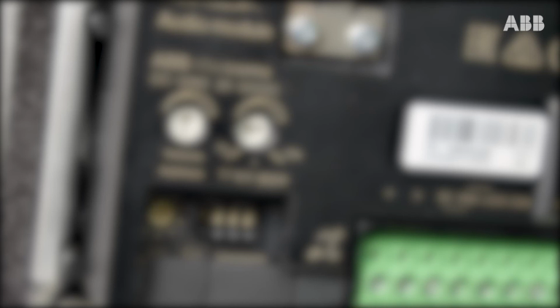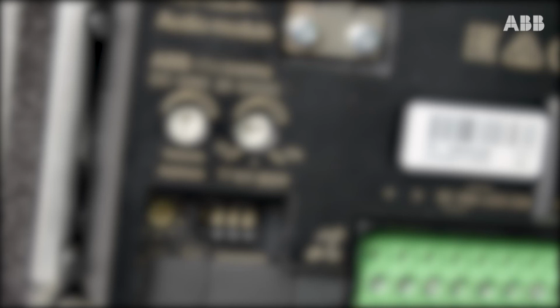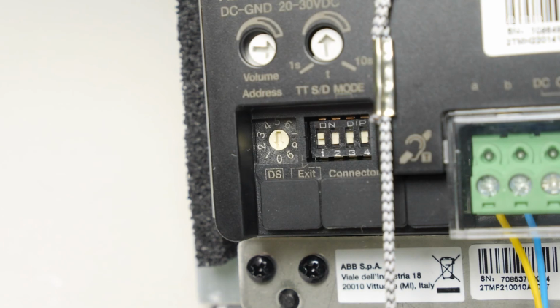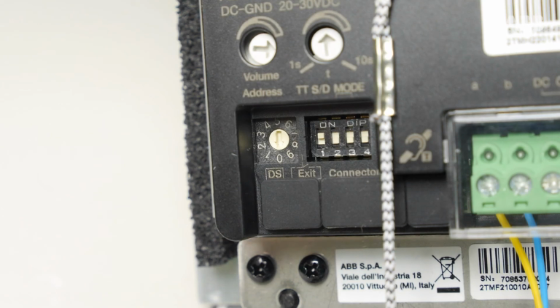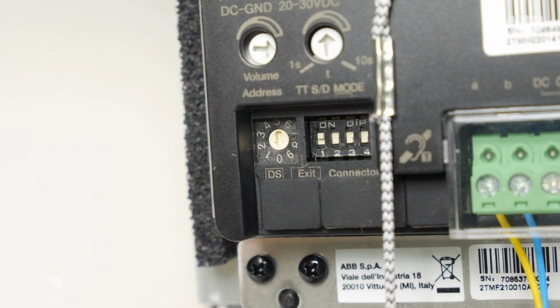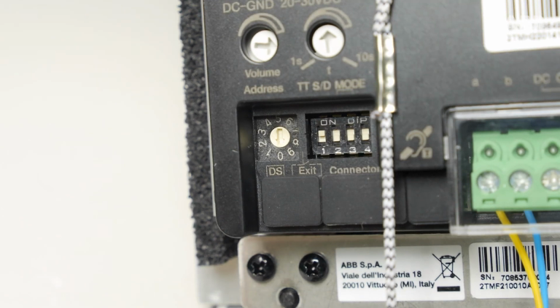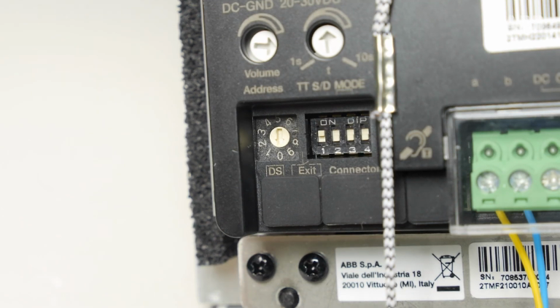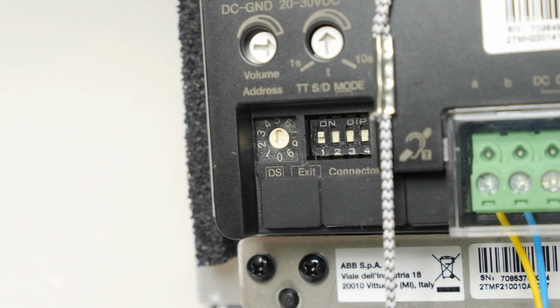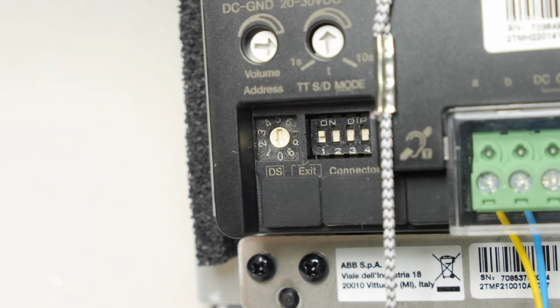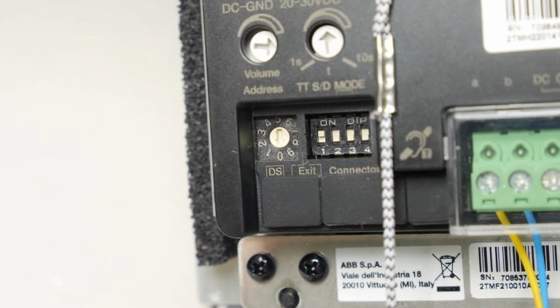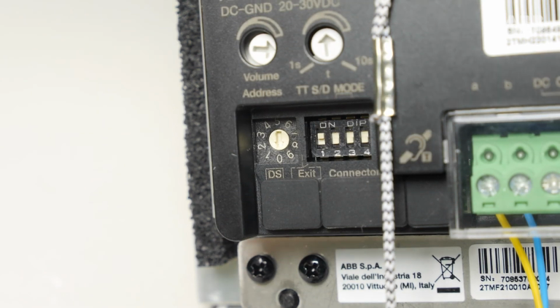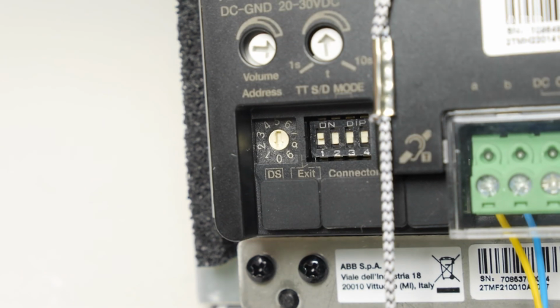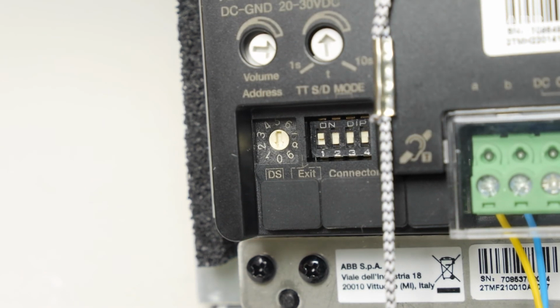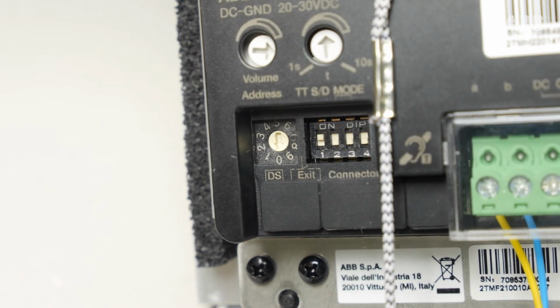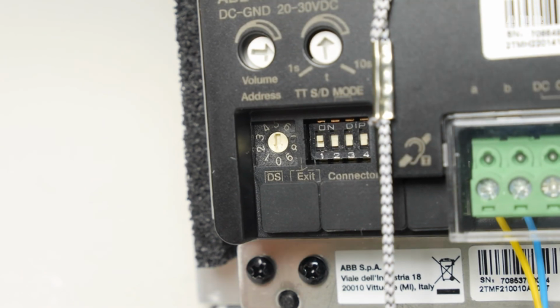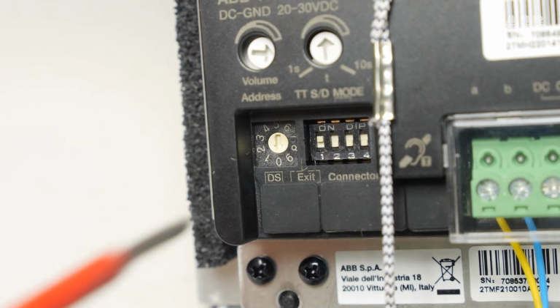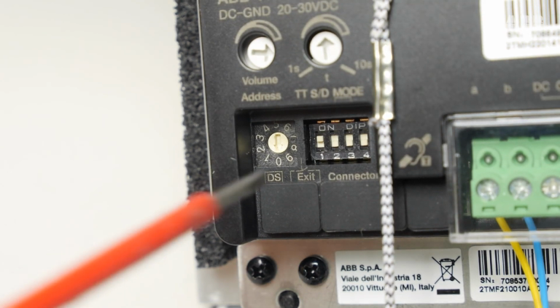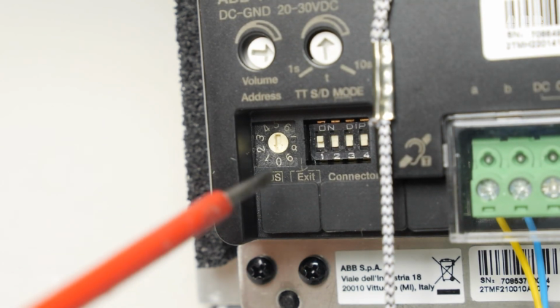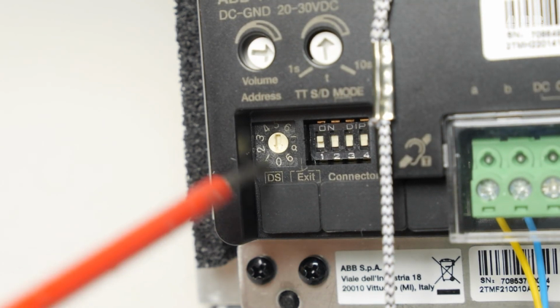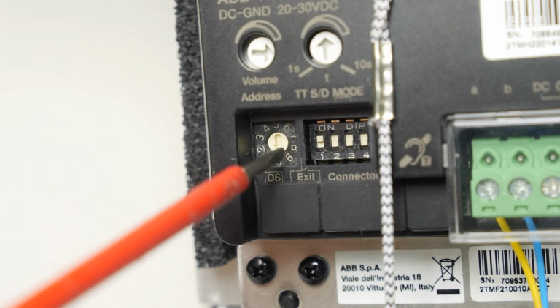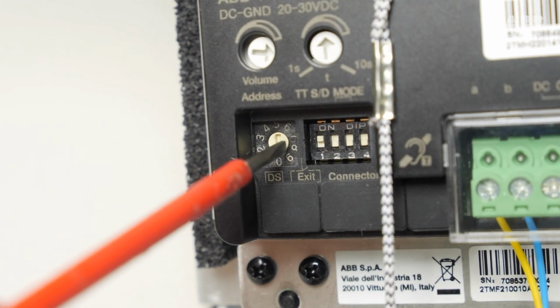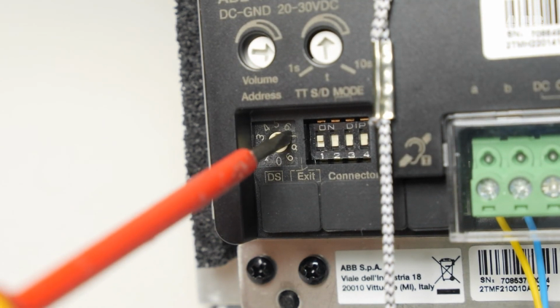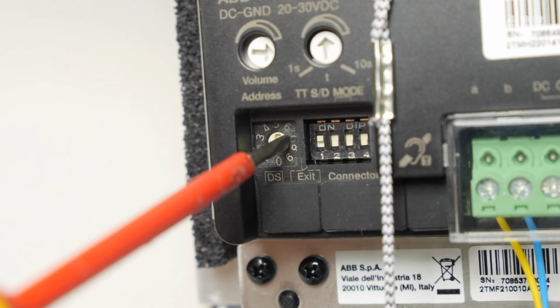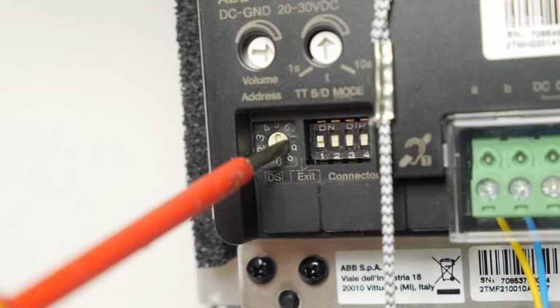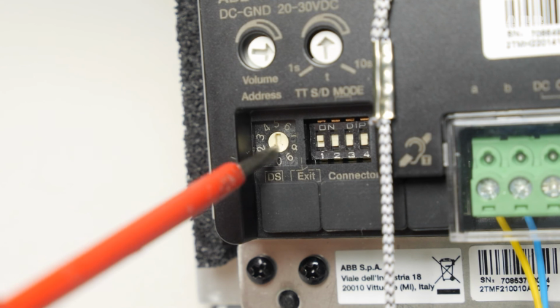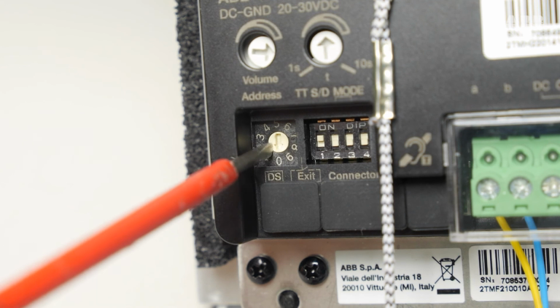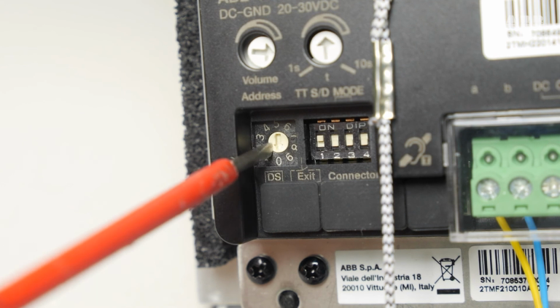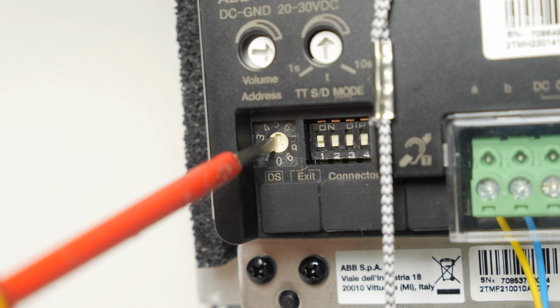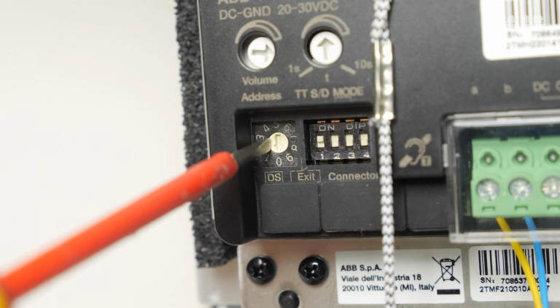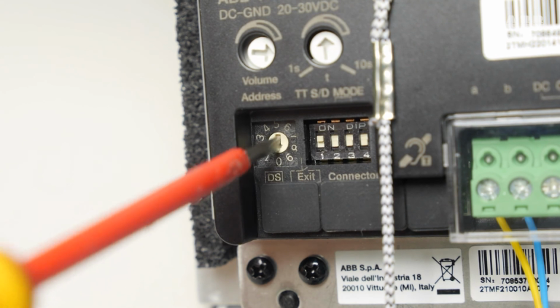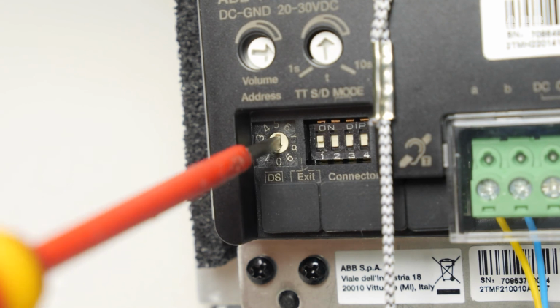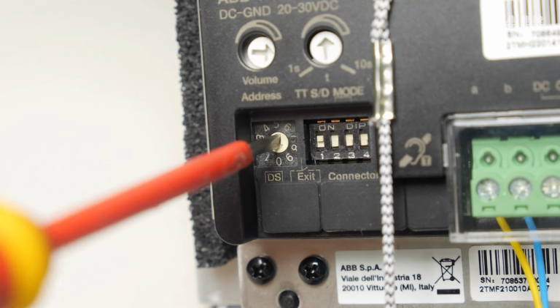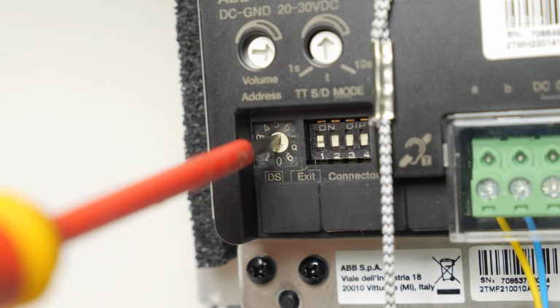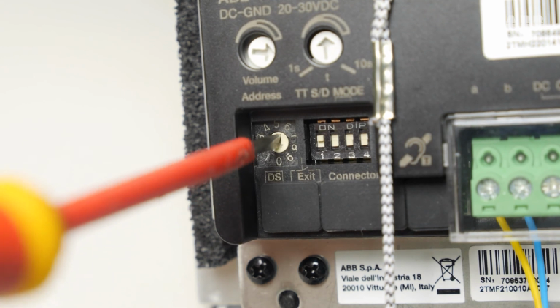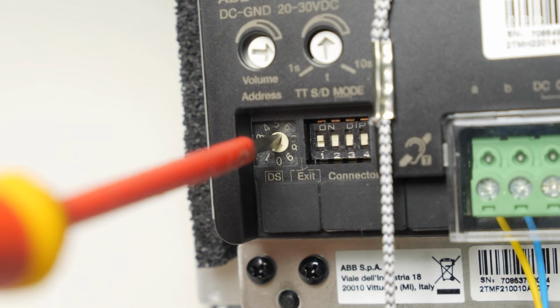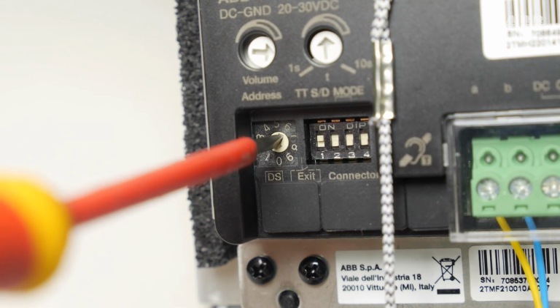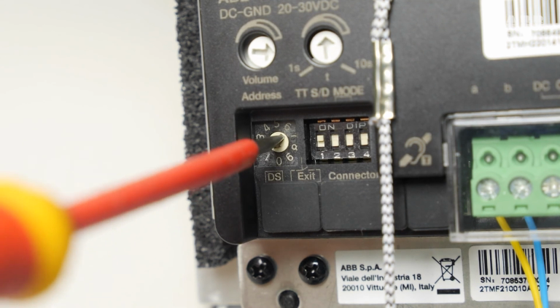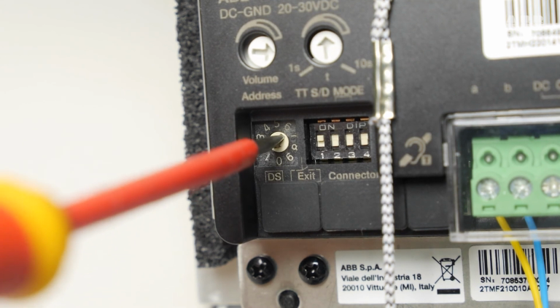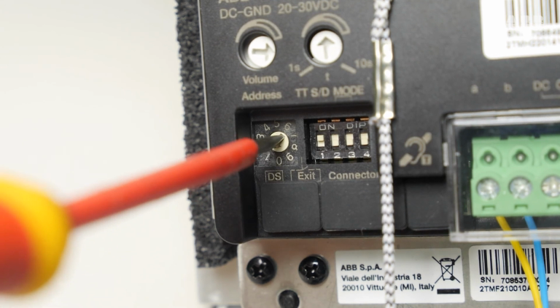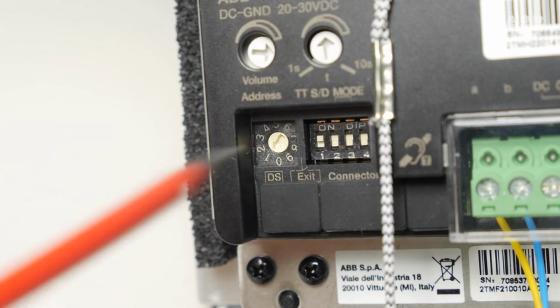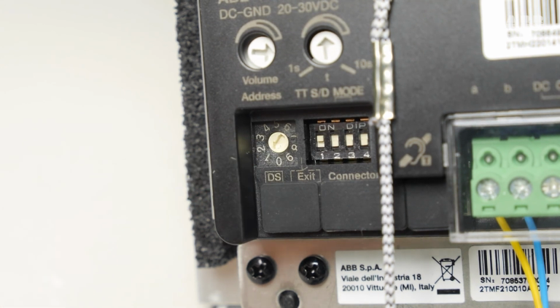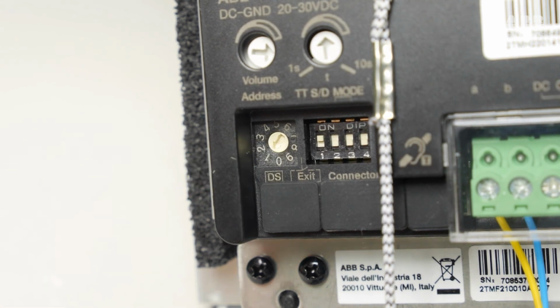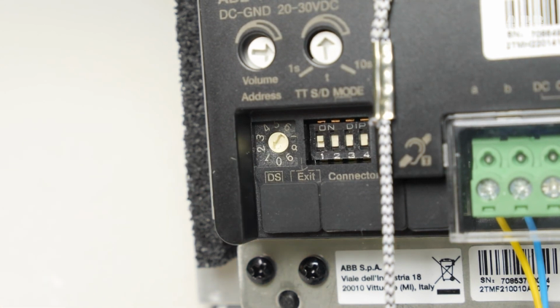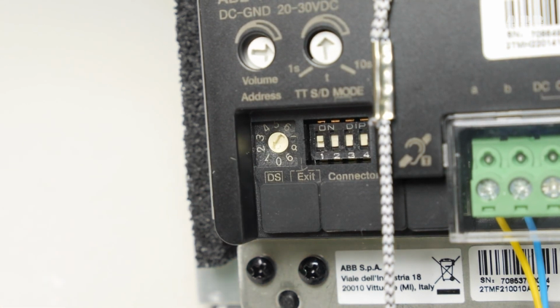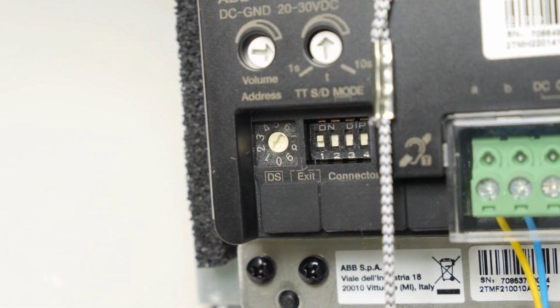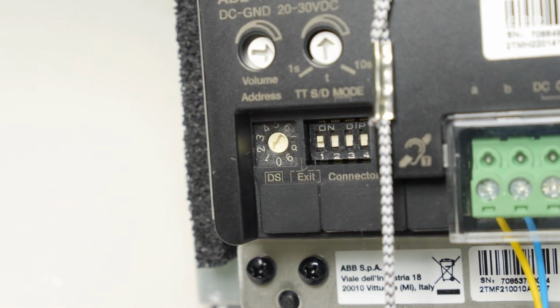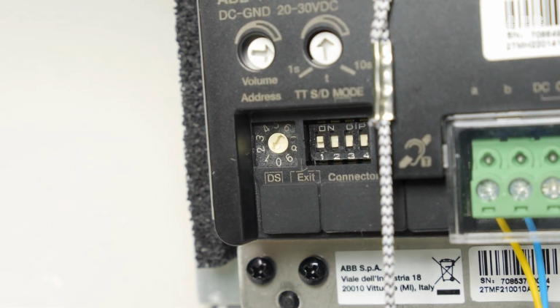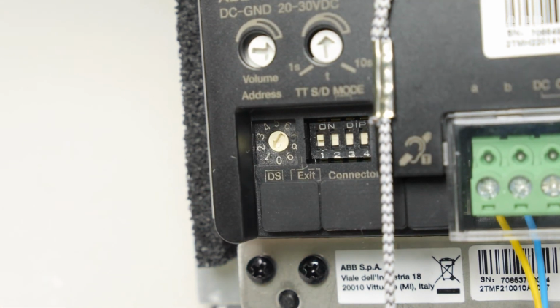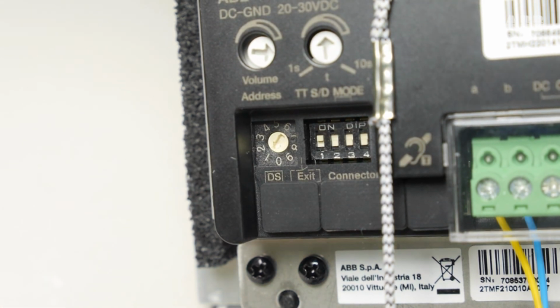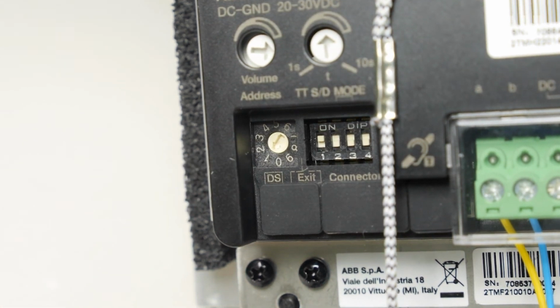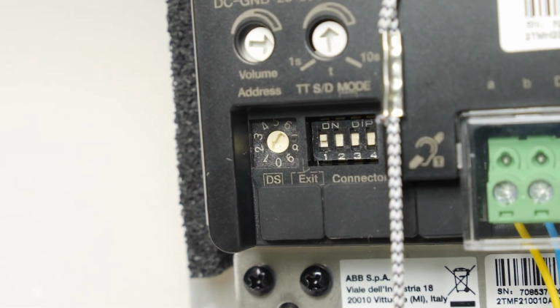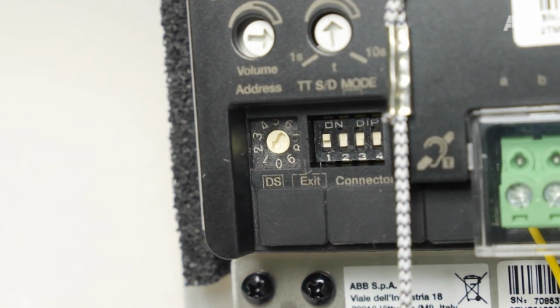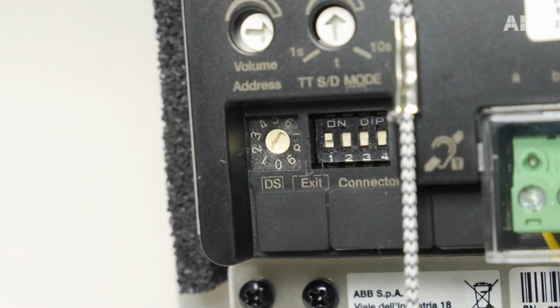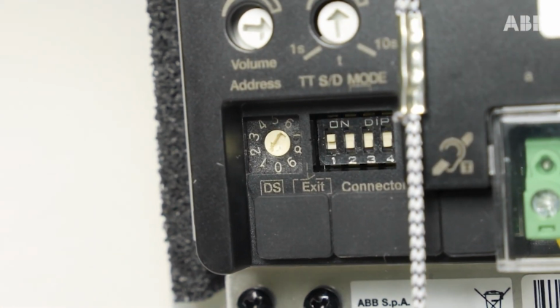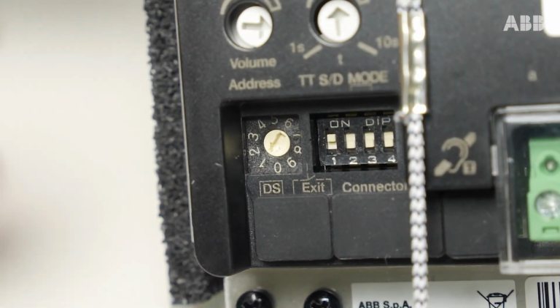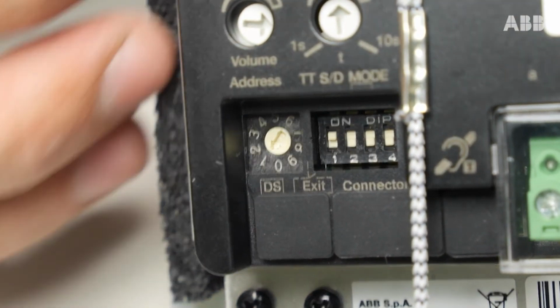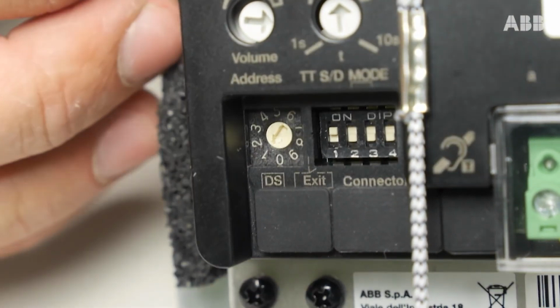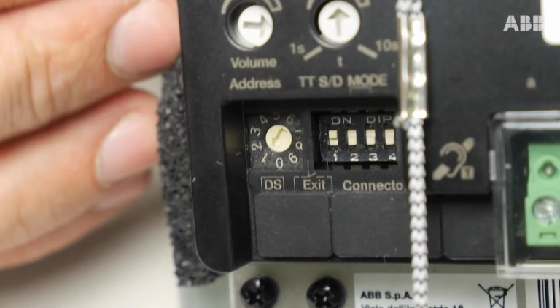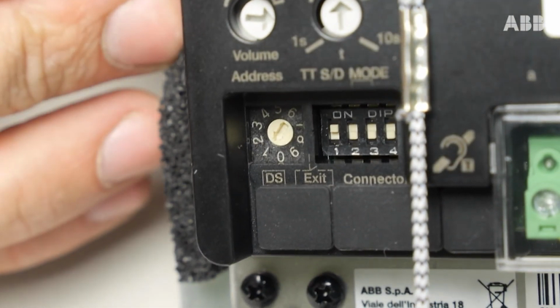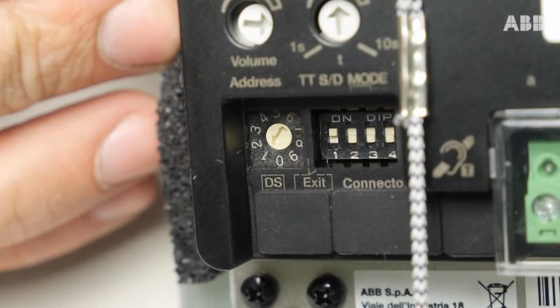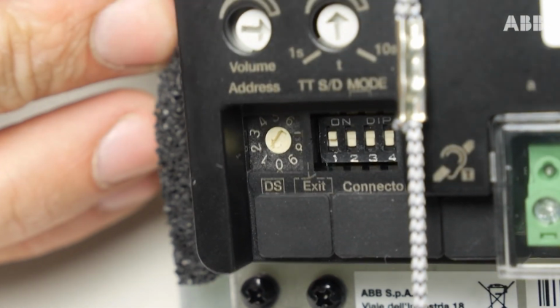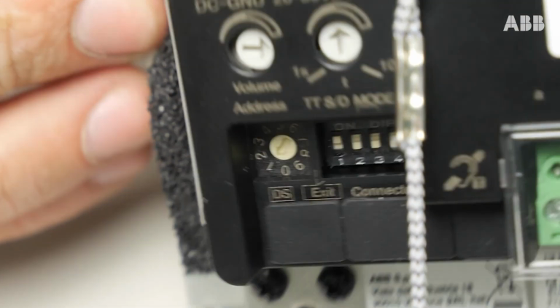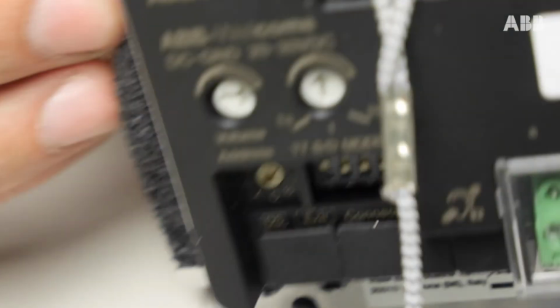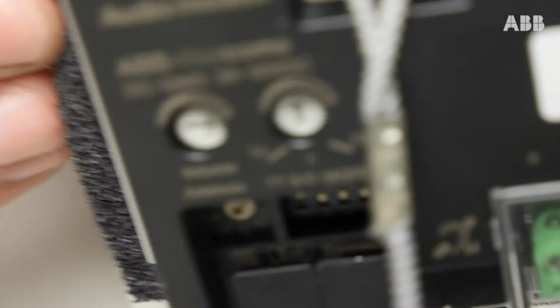And then set the desired timed opening for the first contact. The timed opening for the contacts has been set.